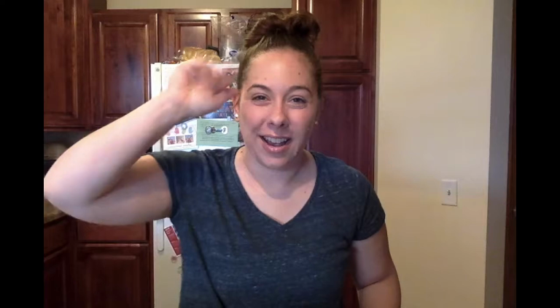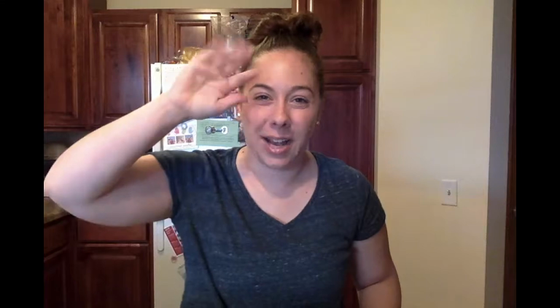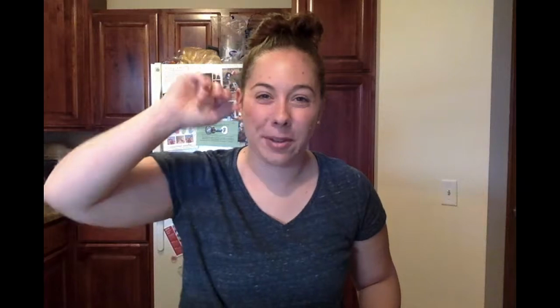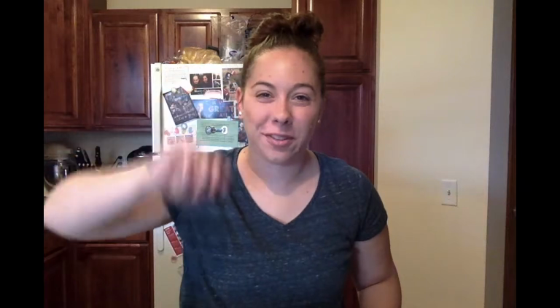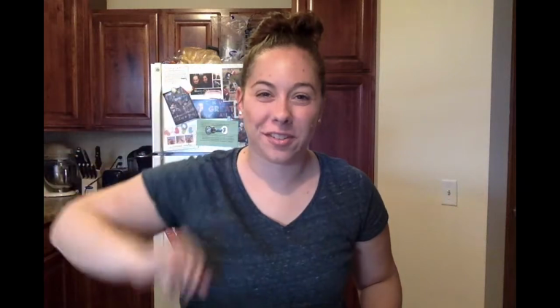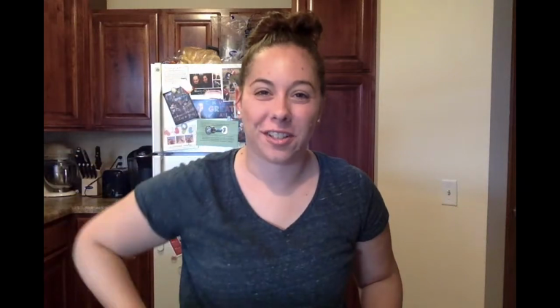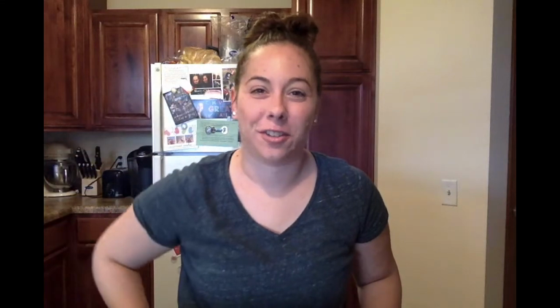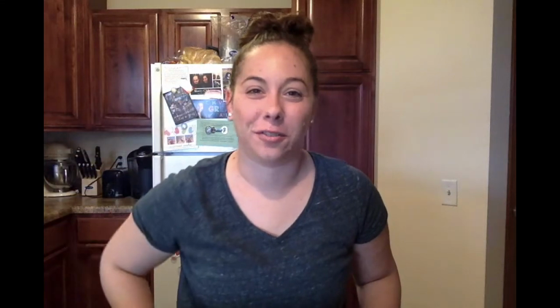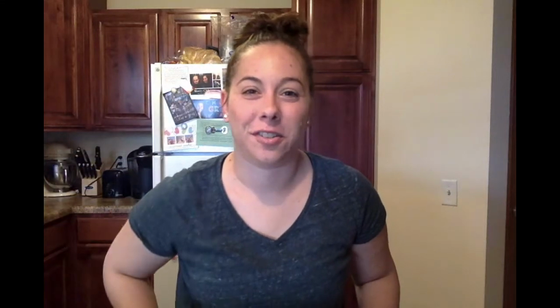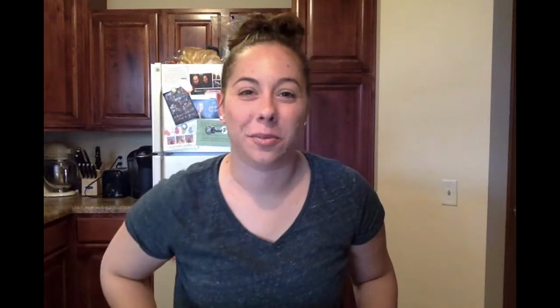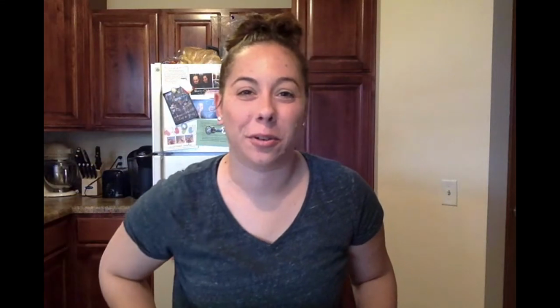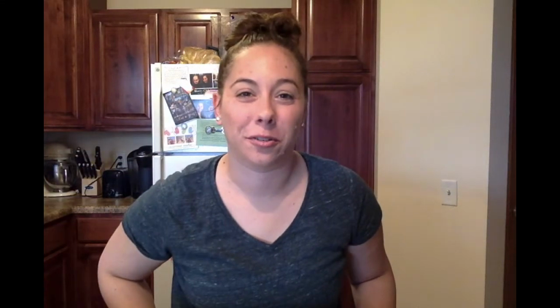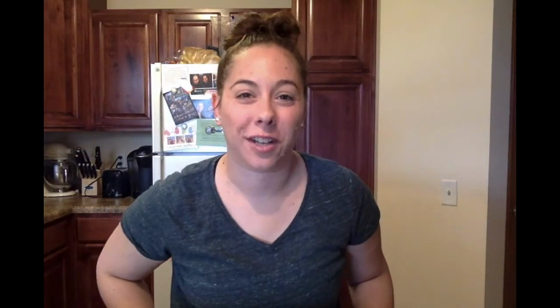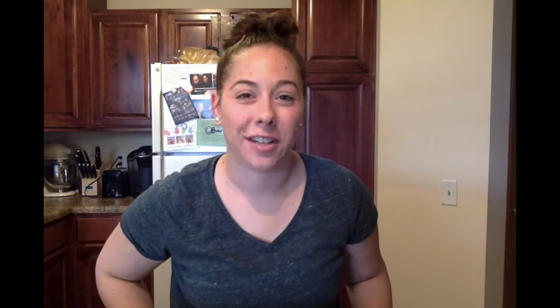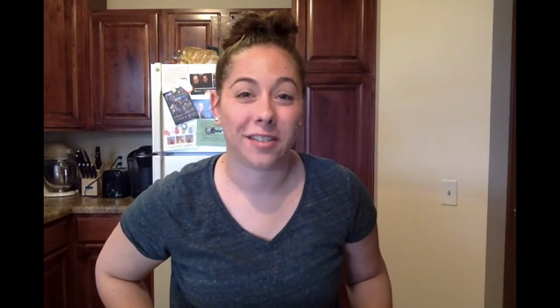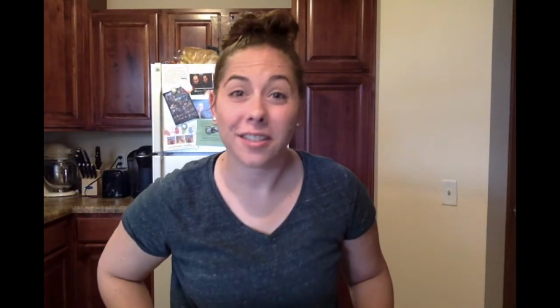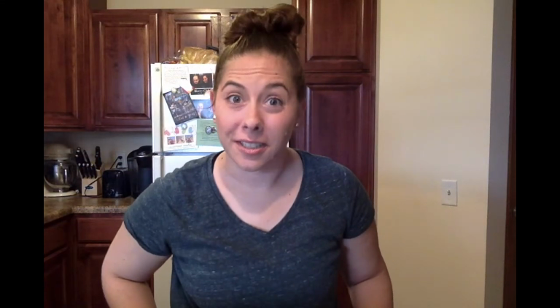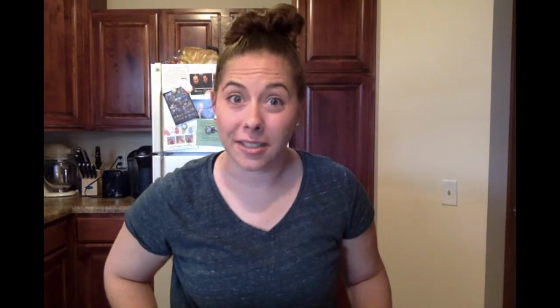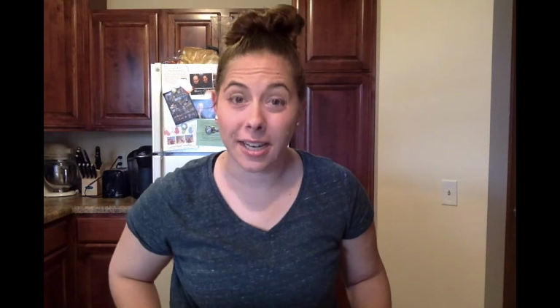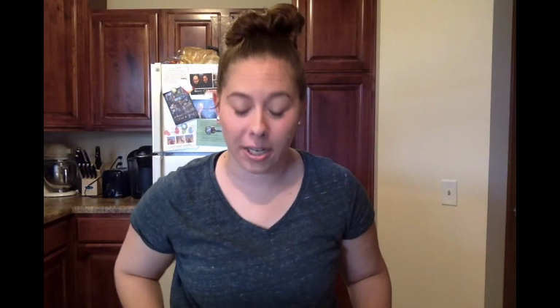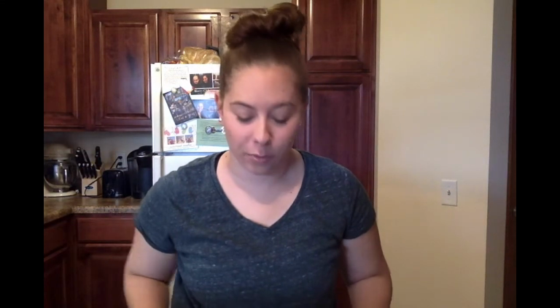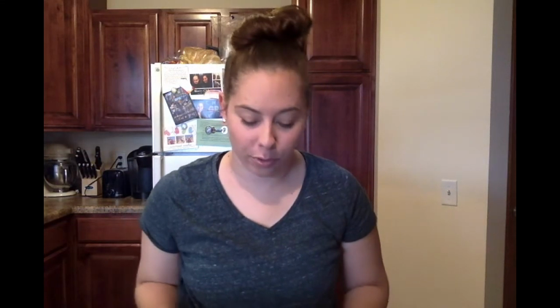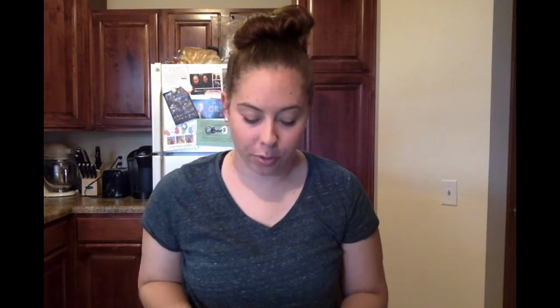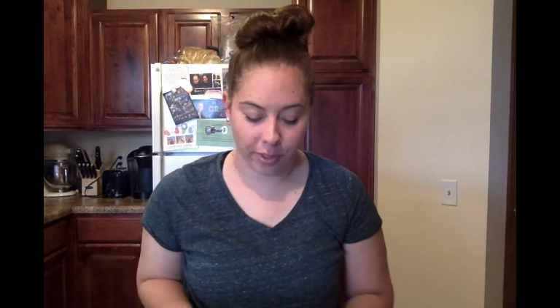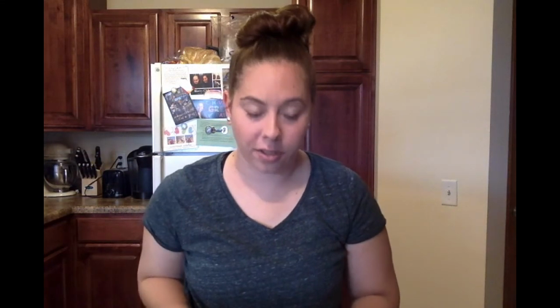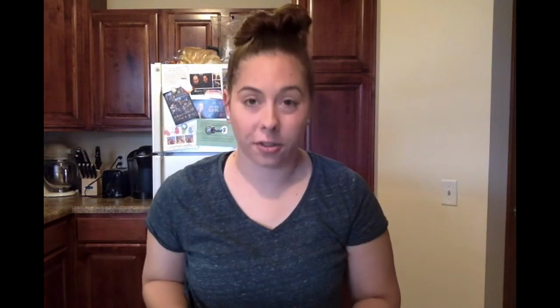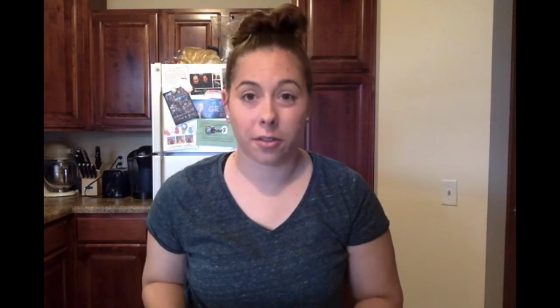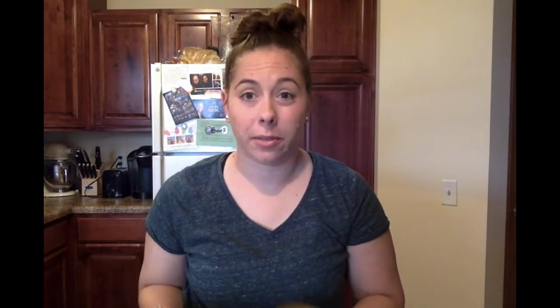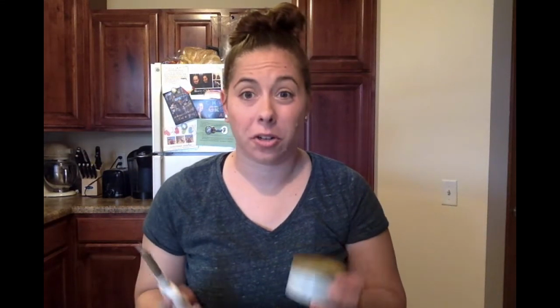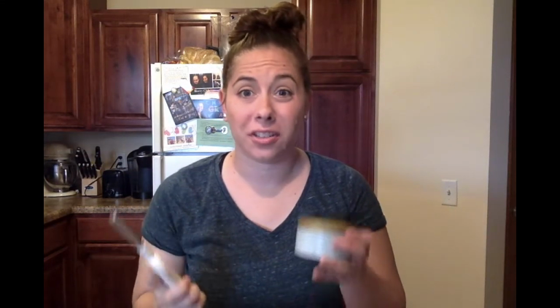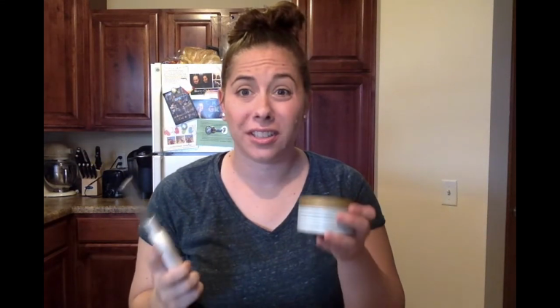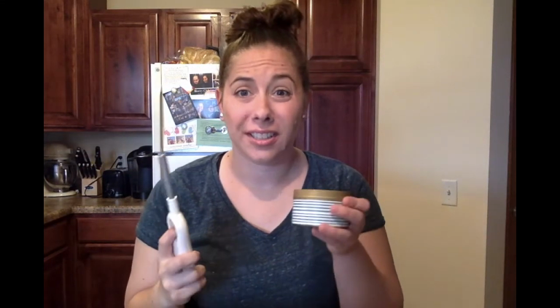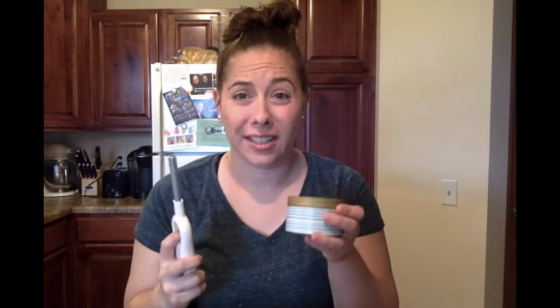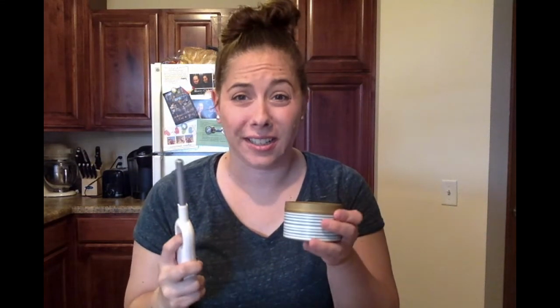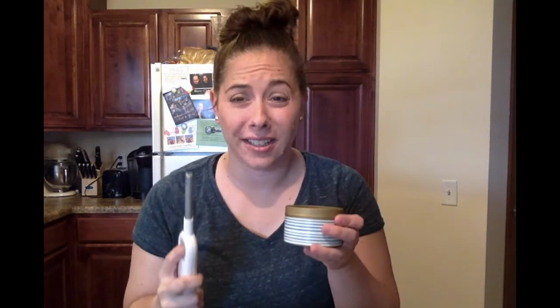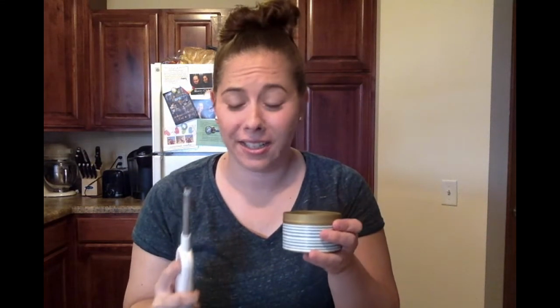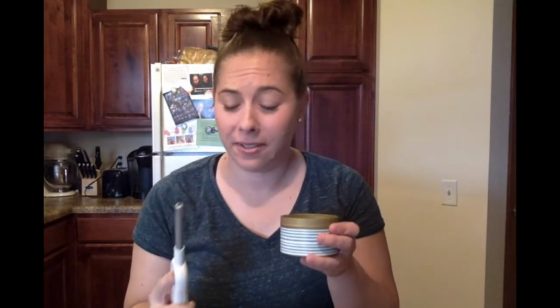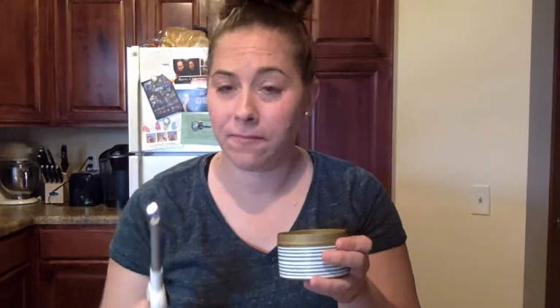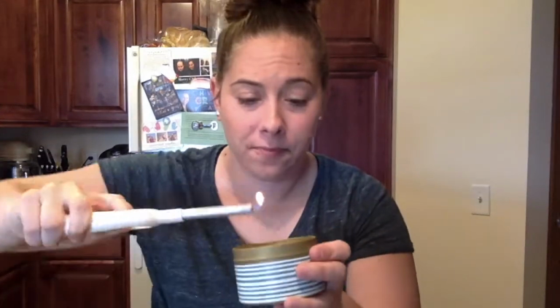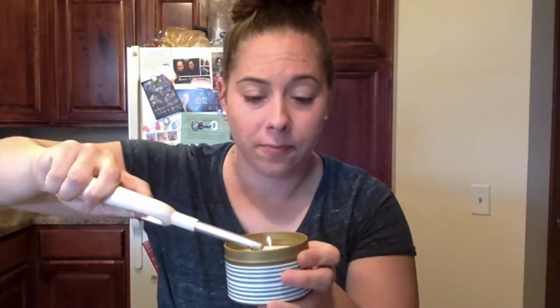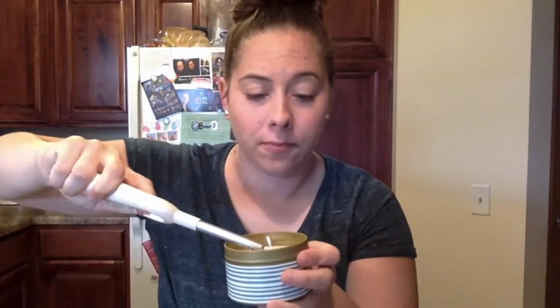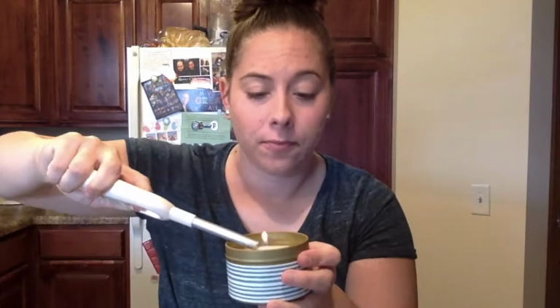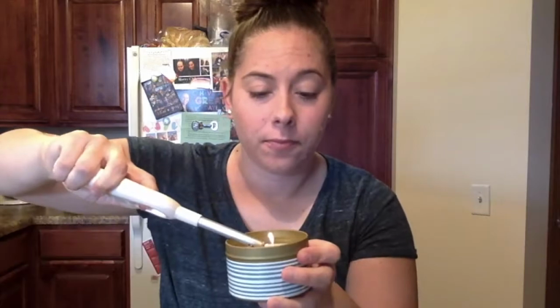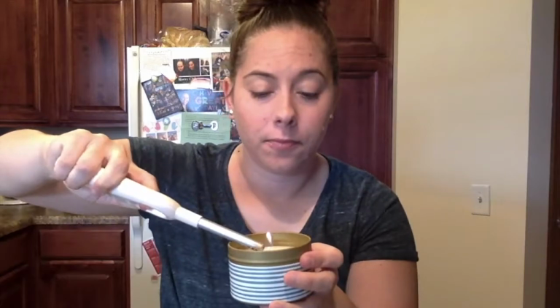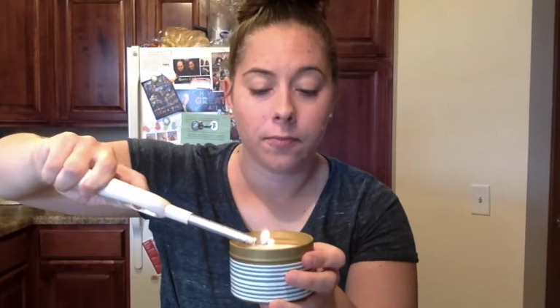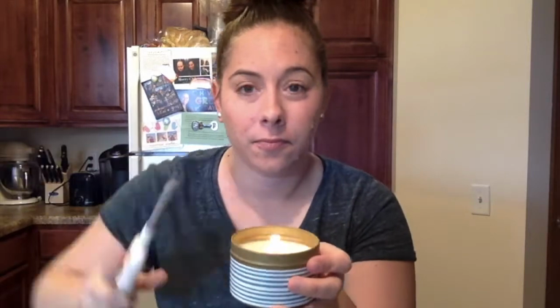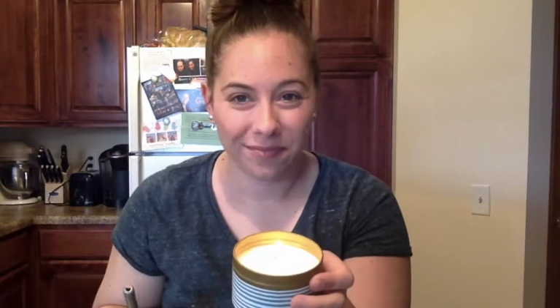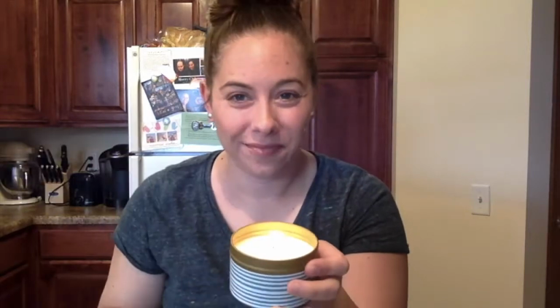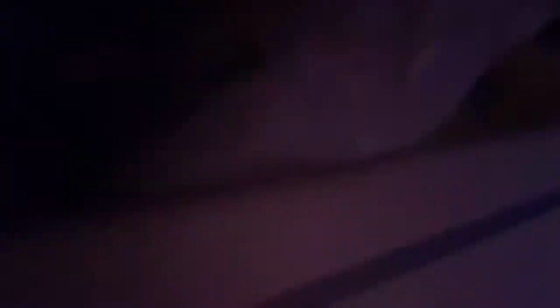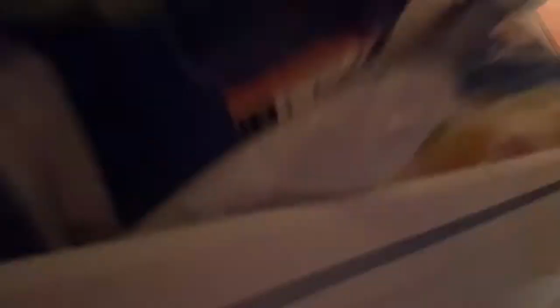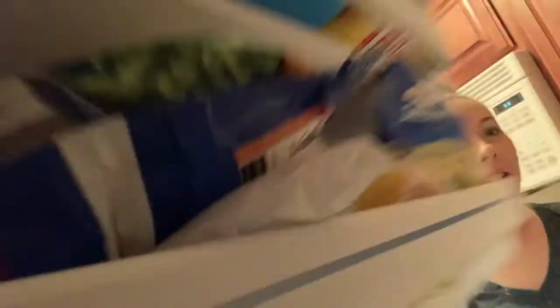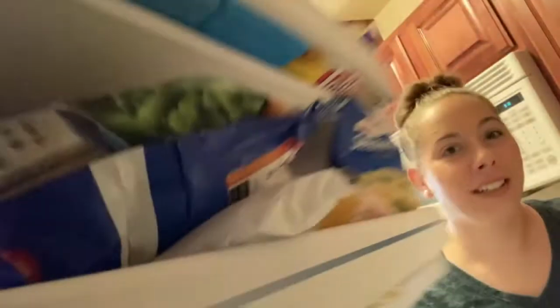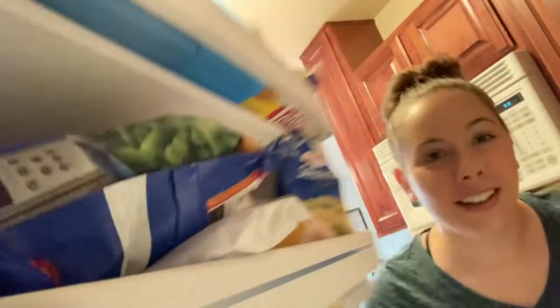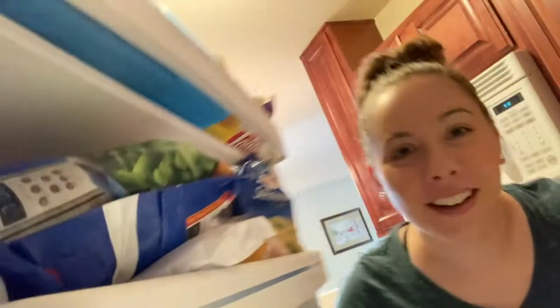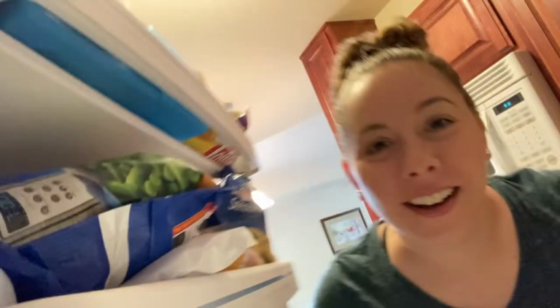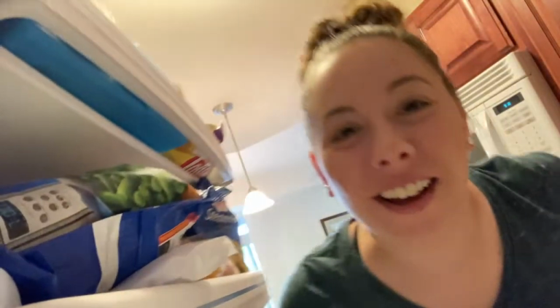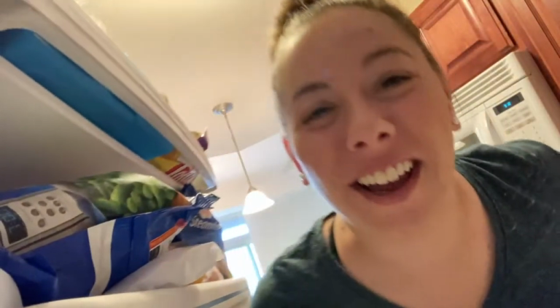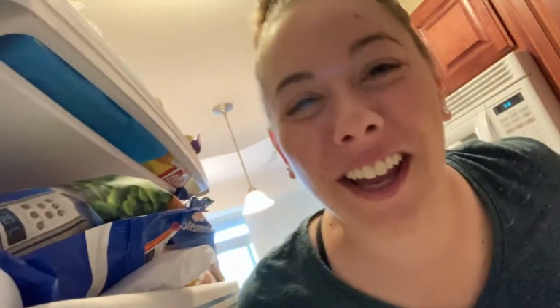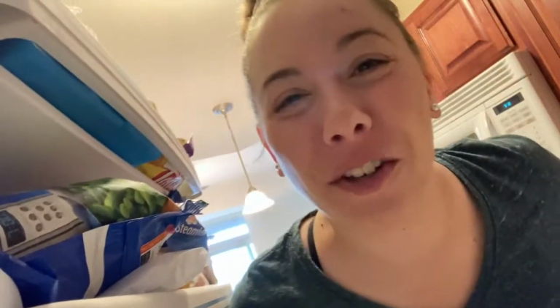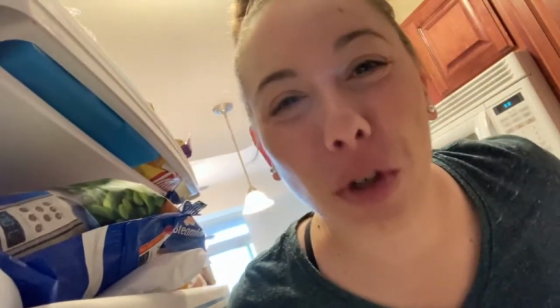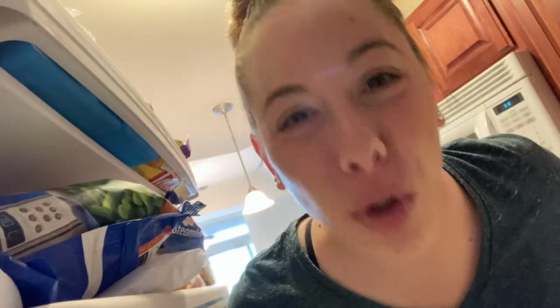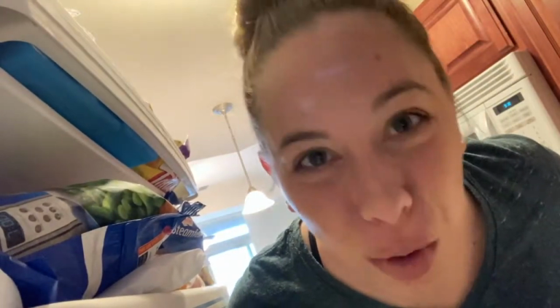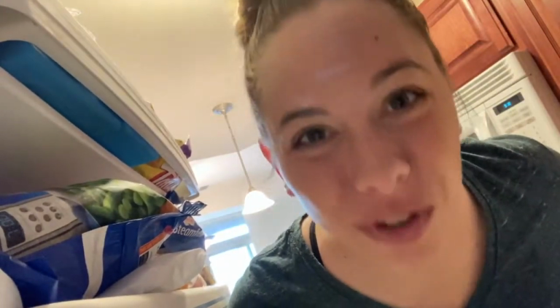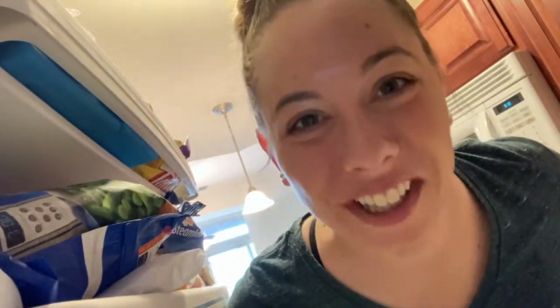Happy Thursday Dolphins and Motorflies! Today we're going to learn about heating and cooling.